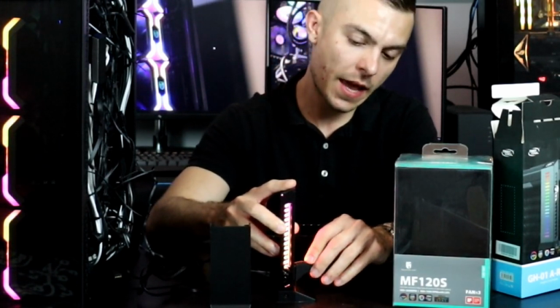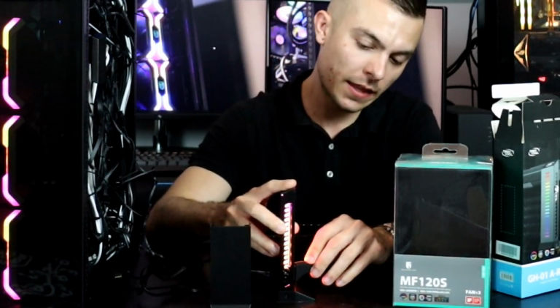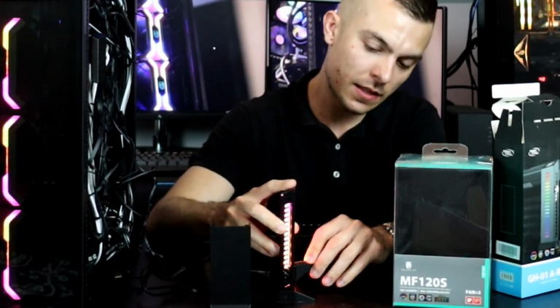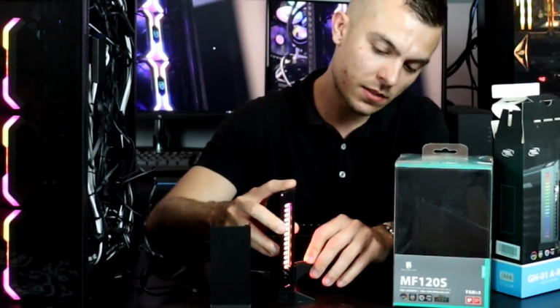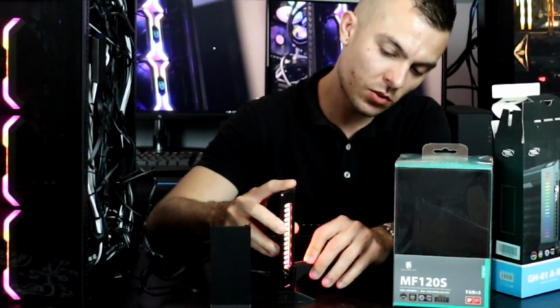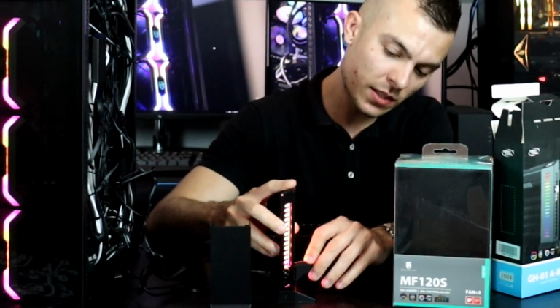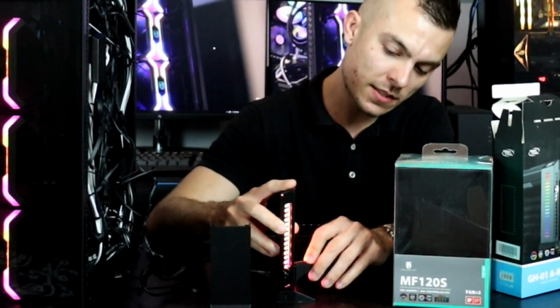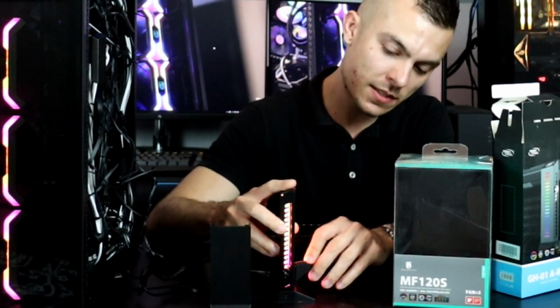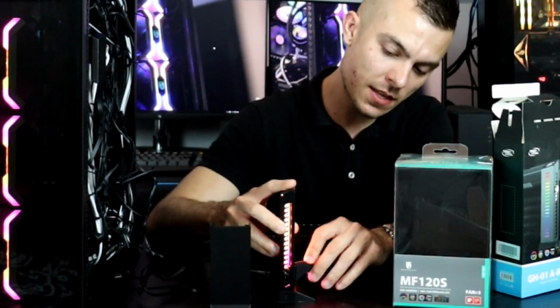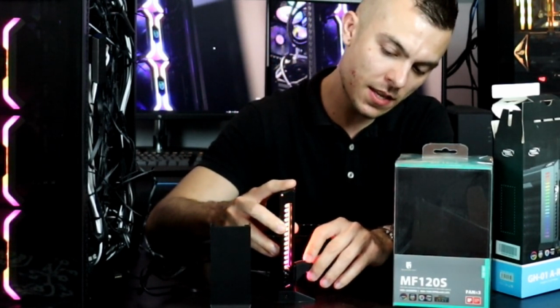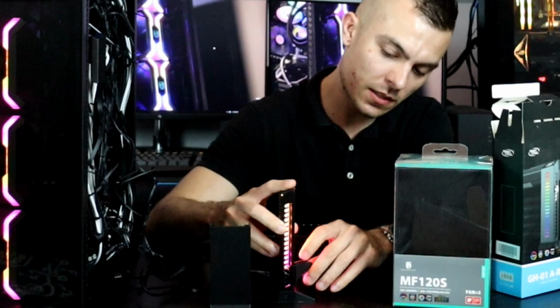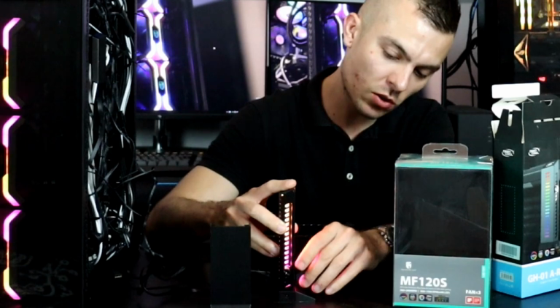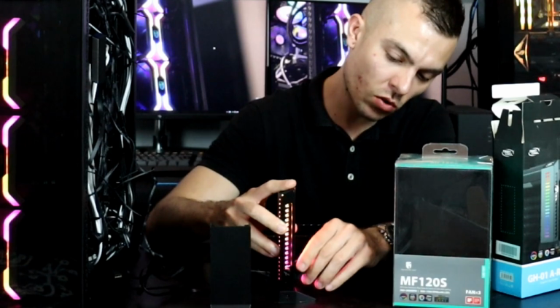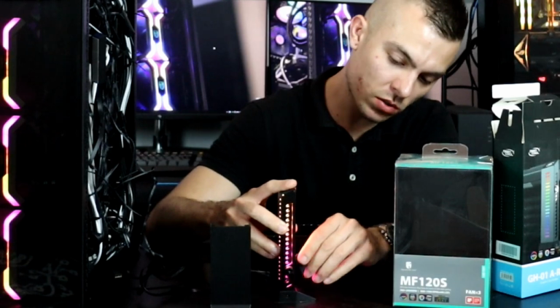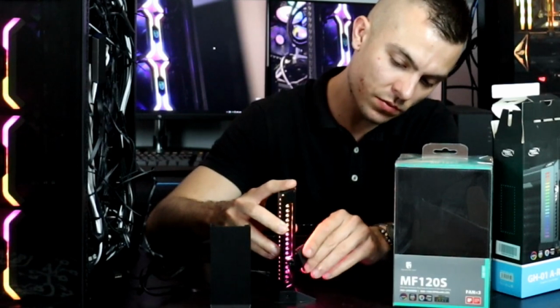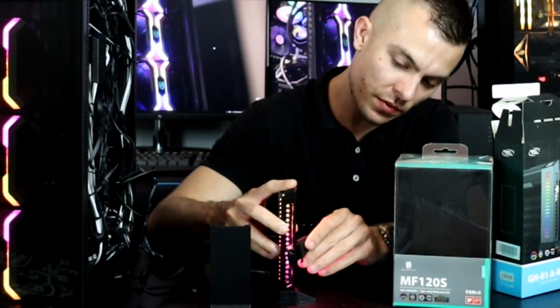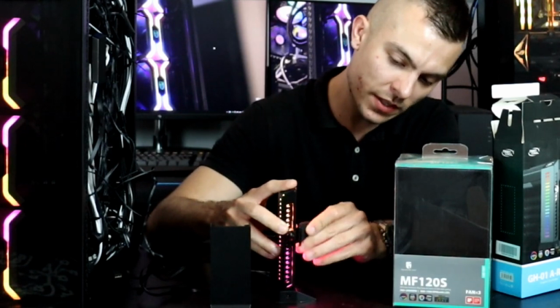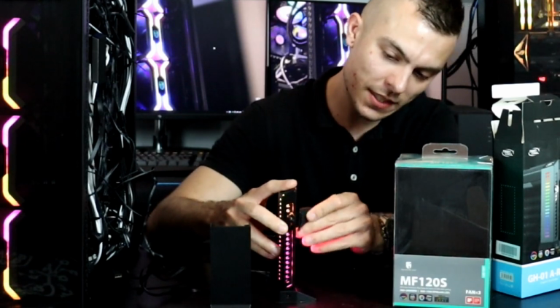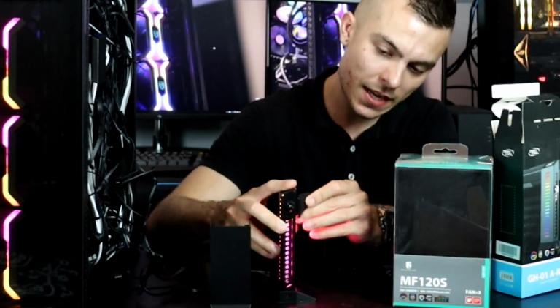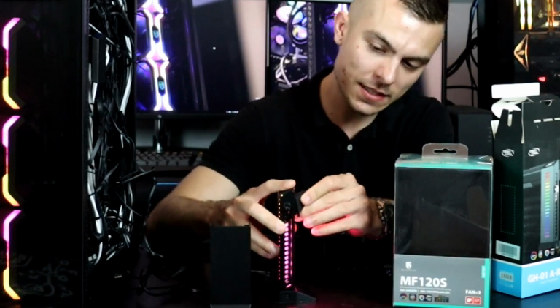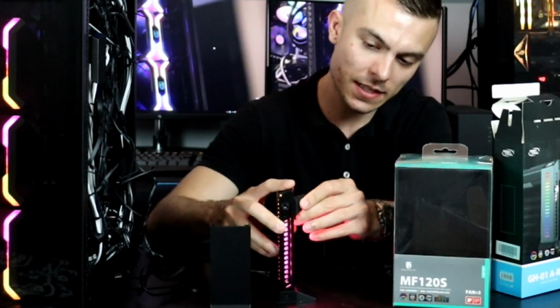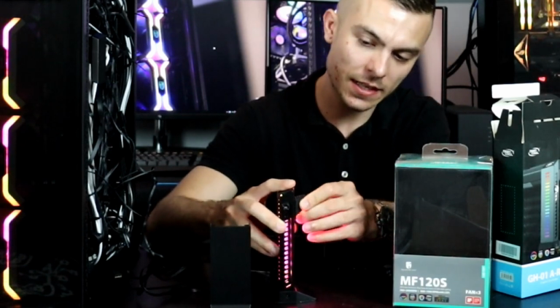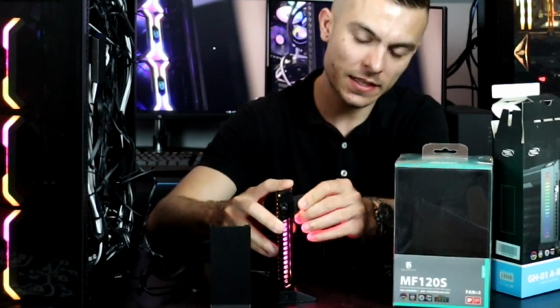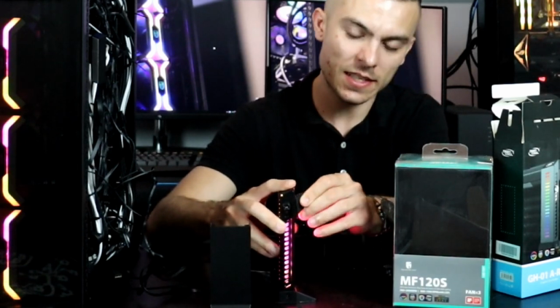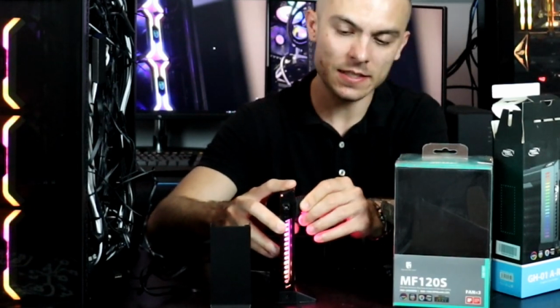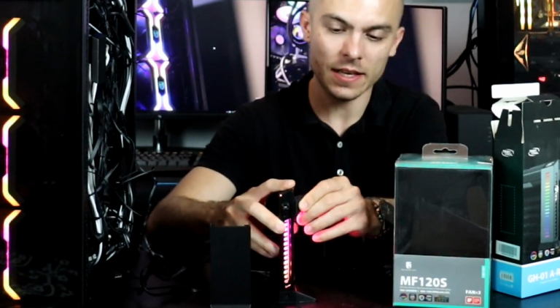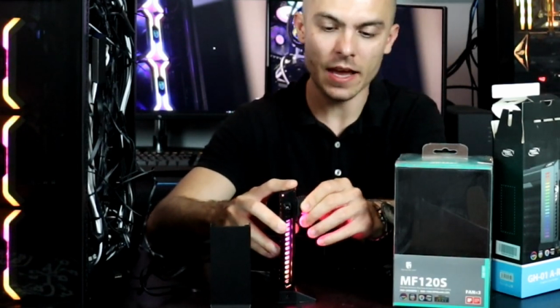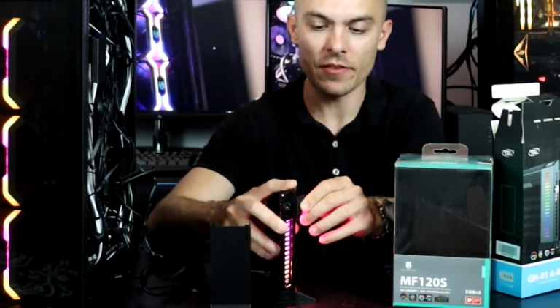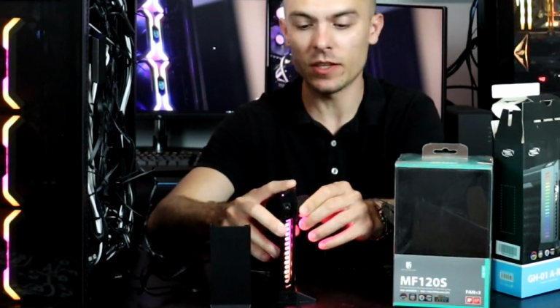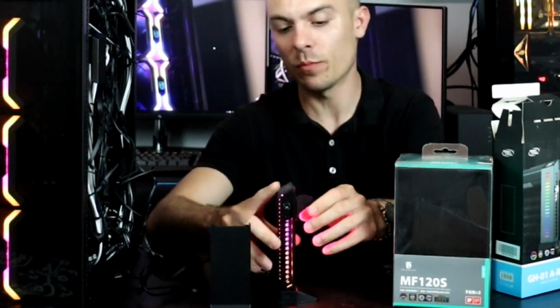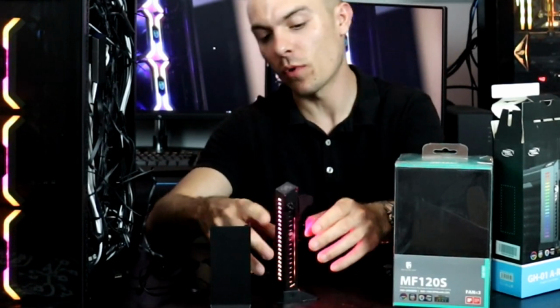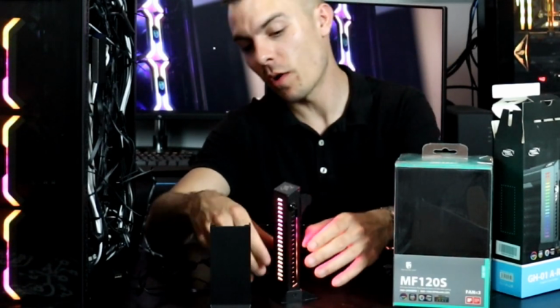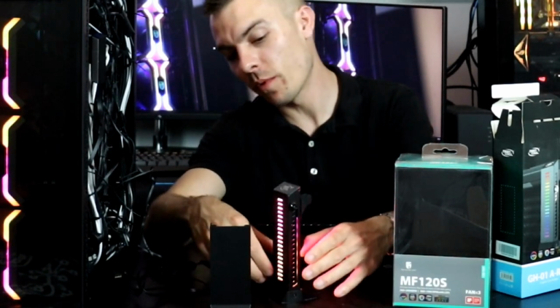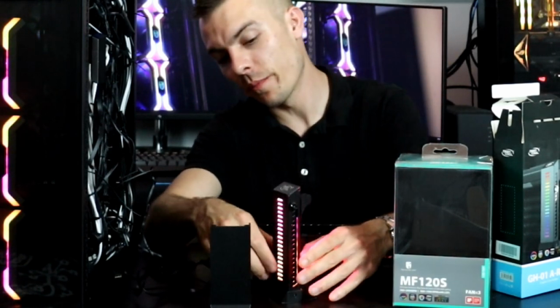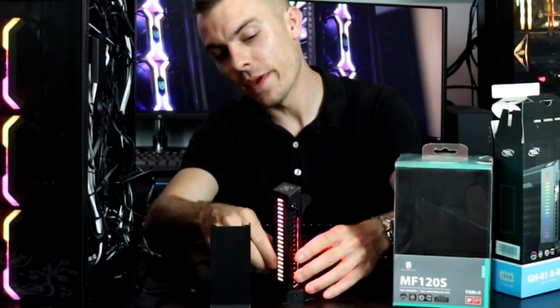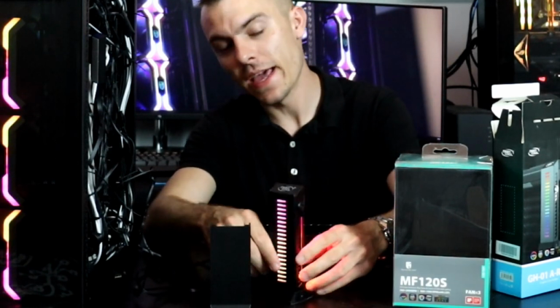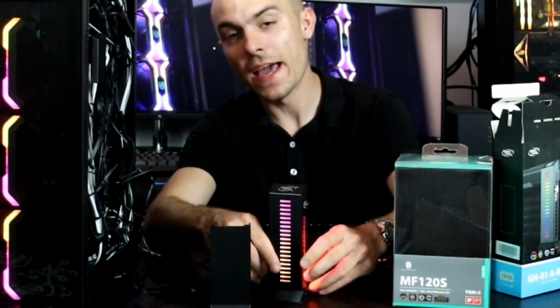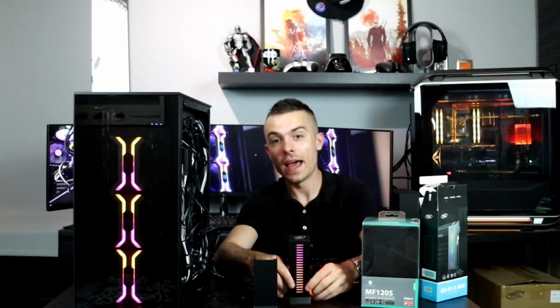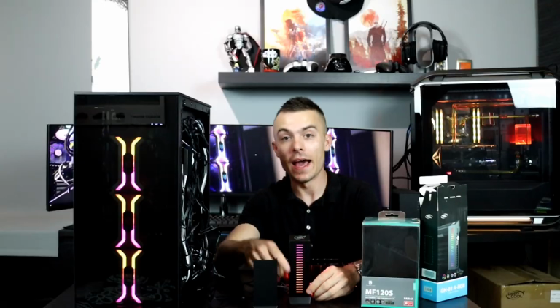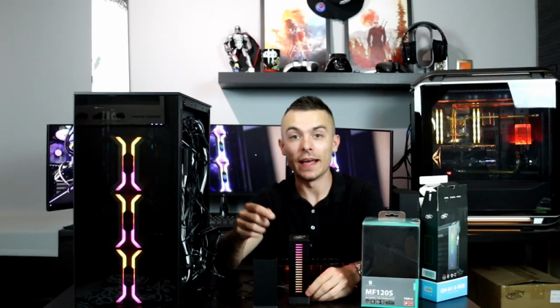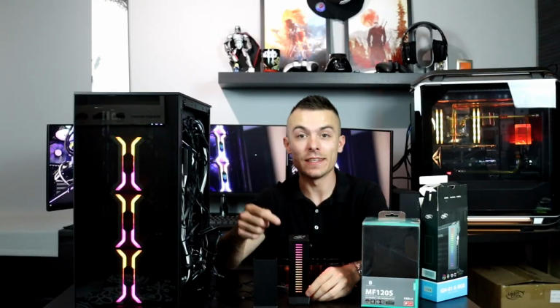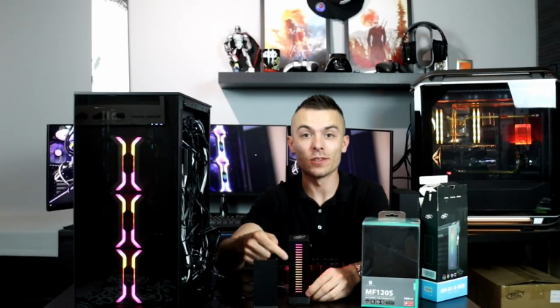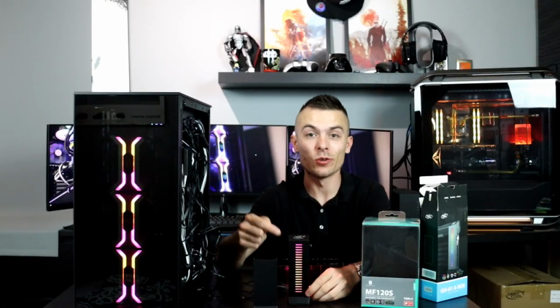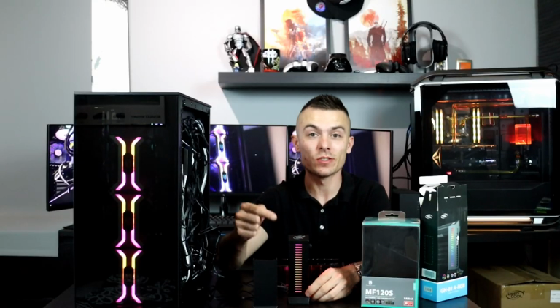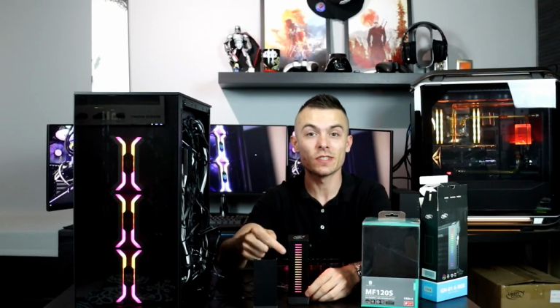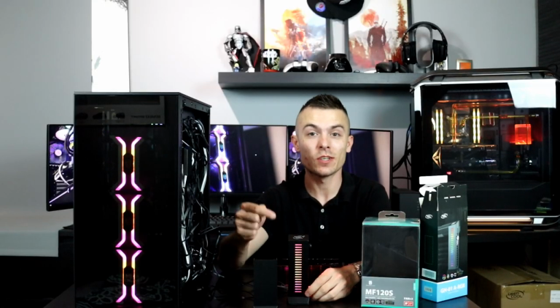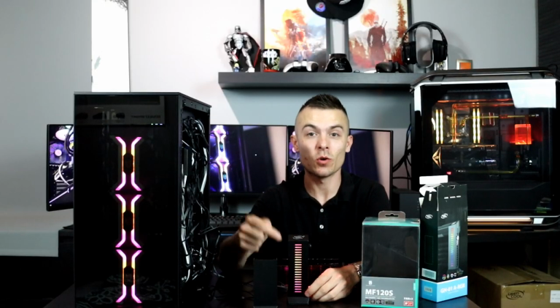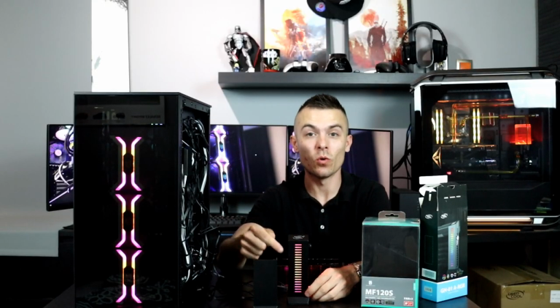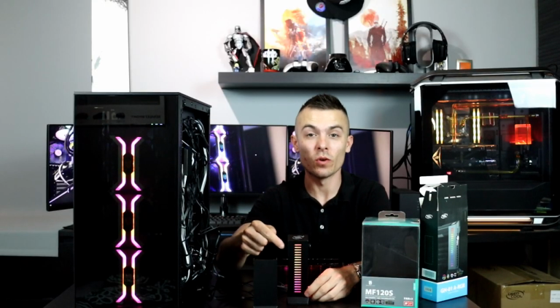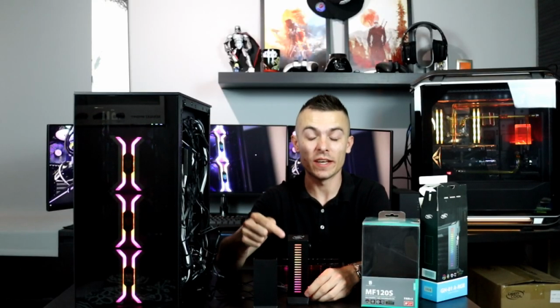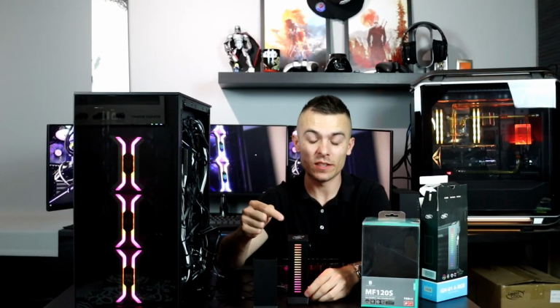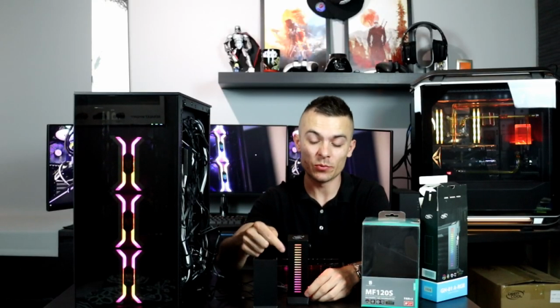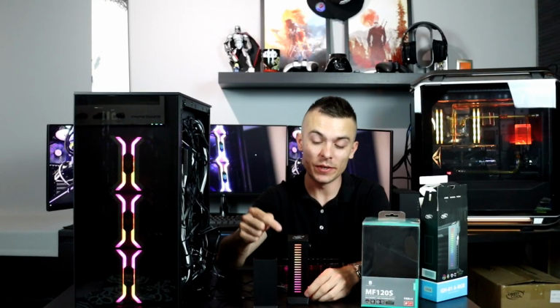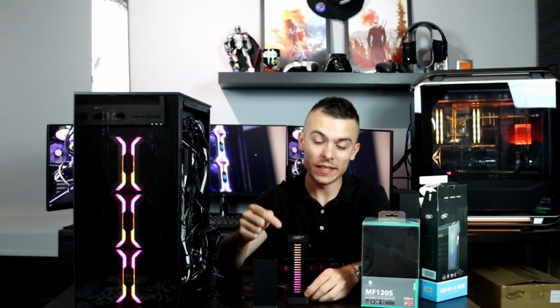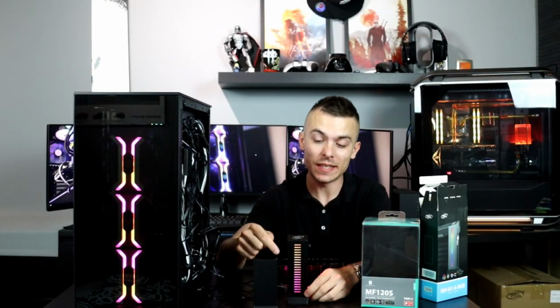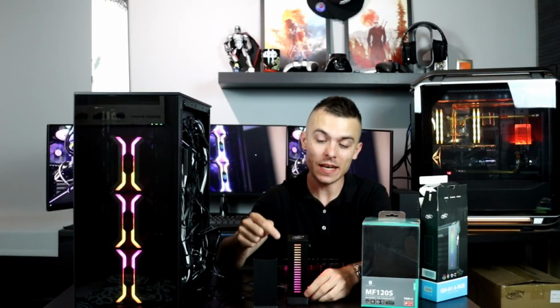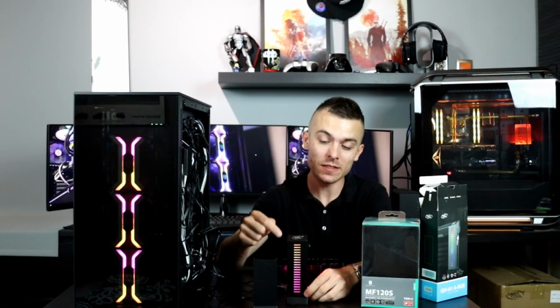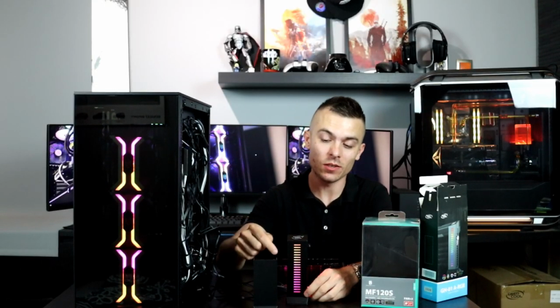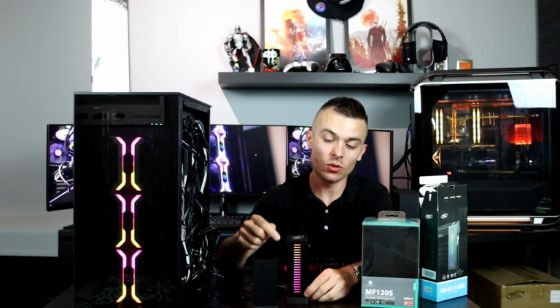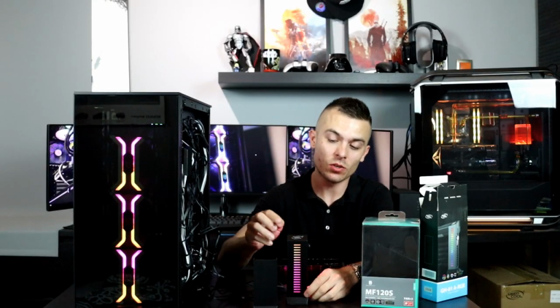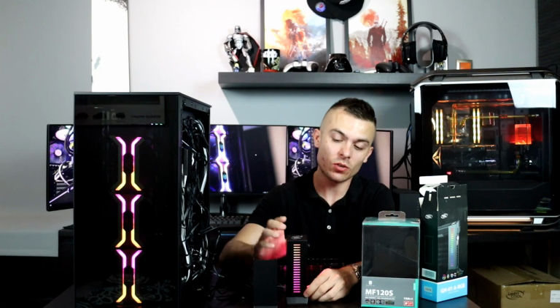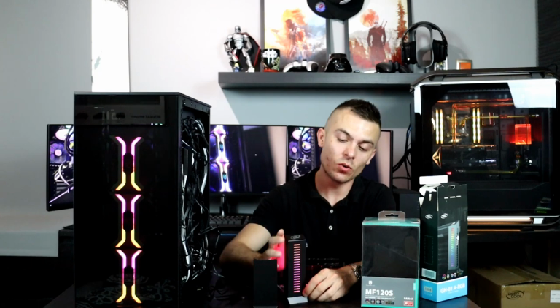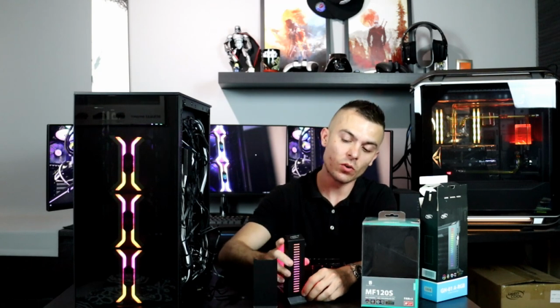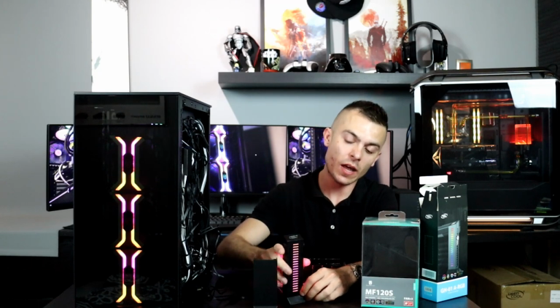As you can see, it holds very nicely. It doesn't have any problem and it looks cool — it really does look cool.